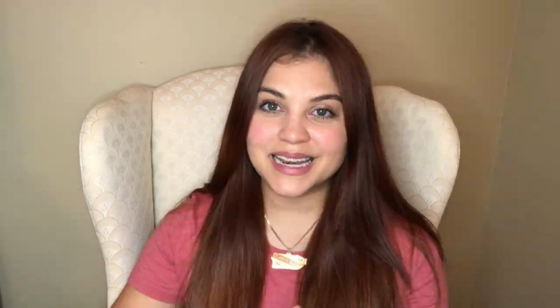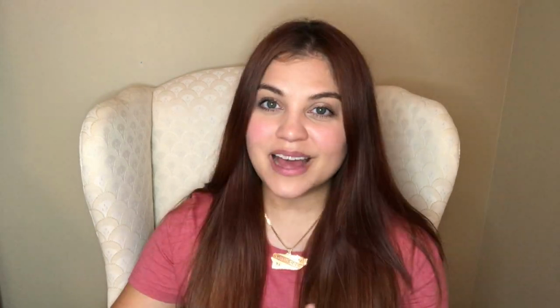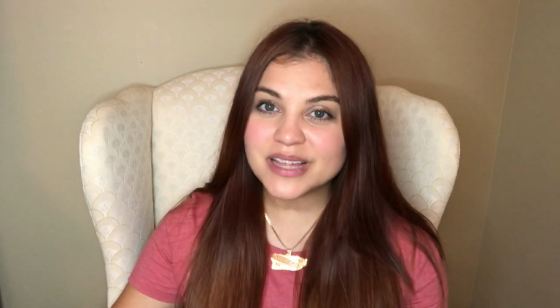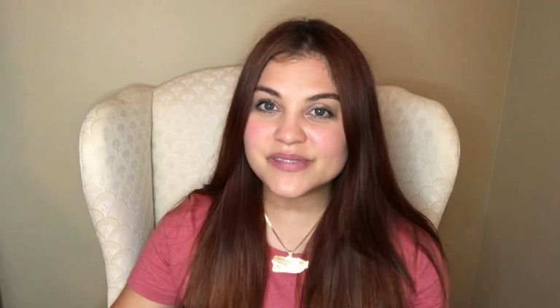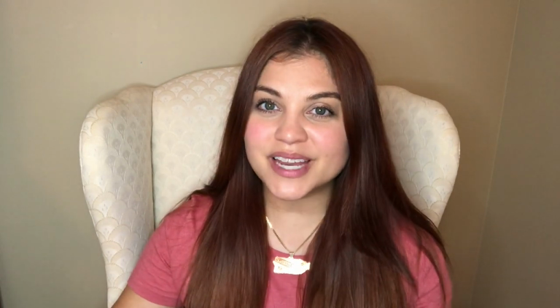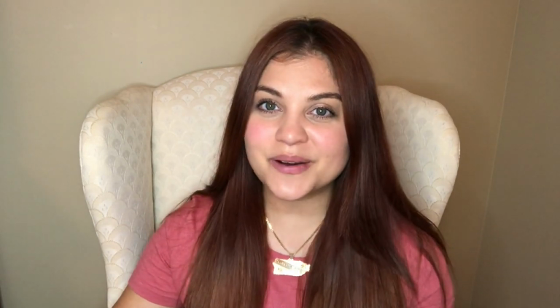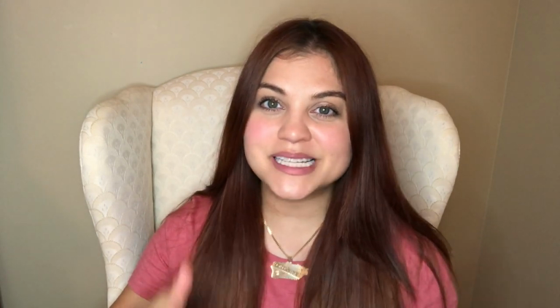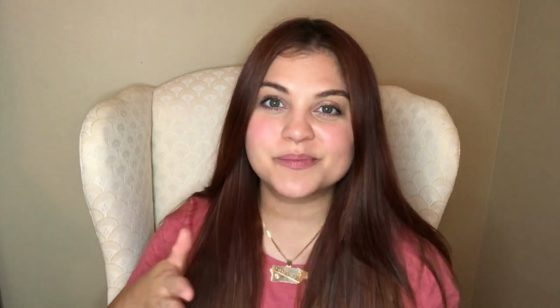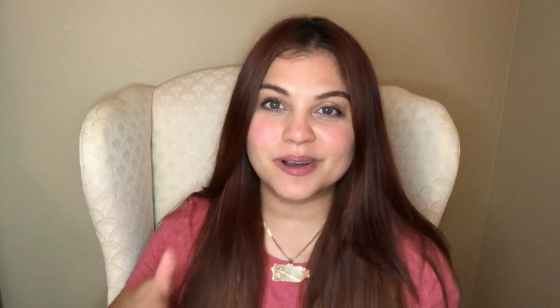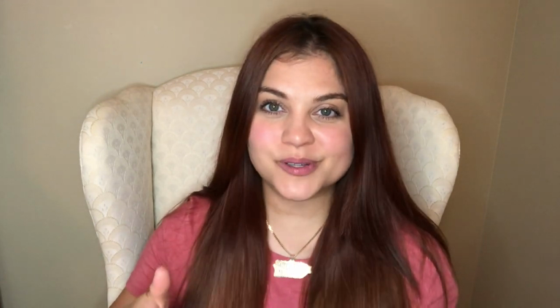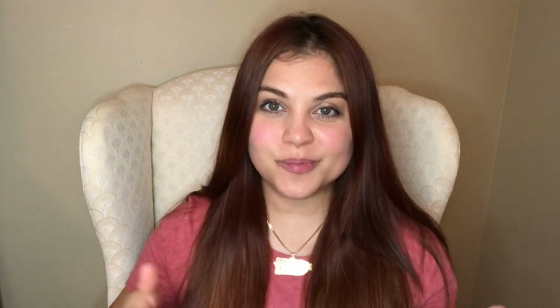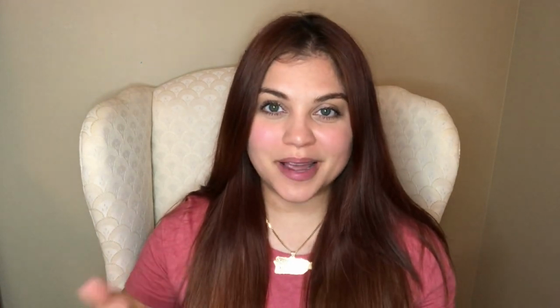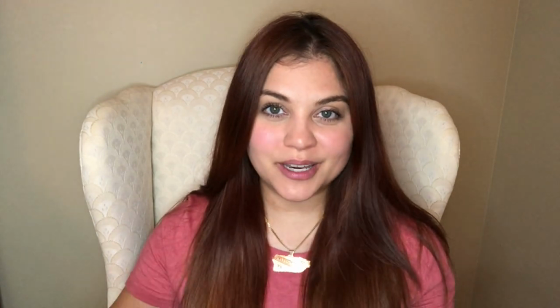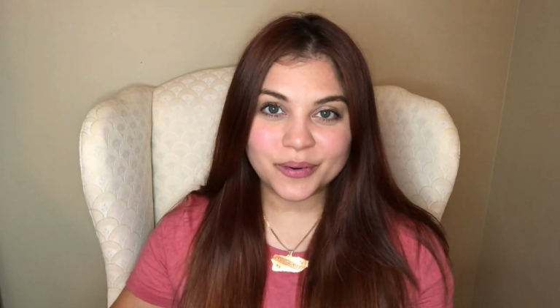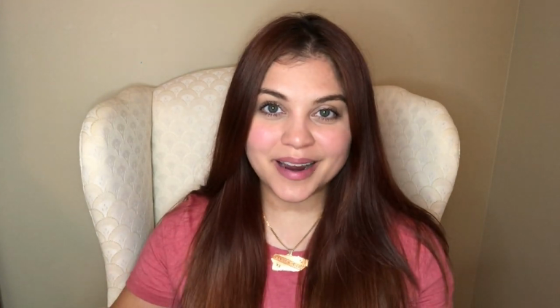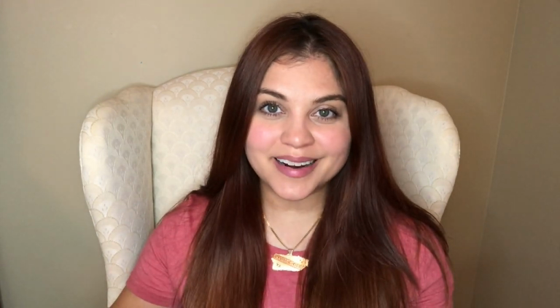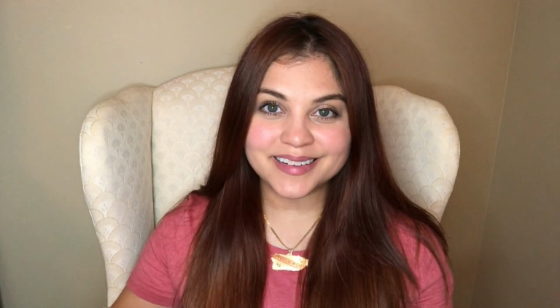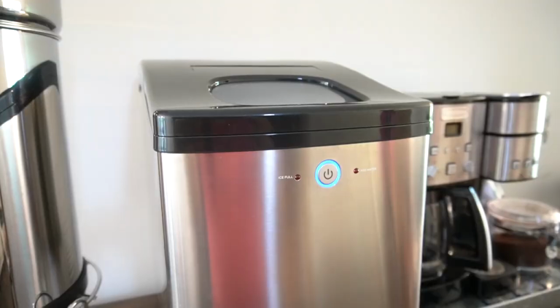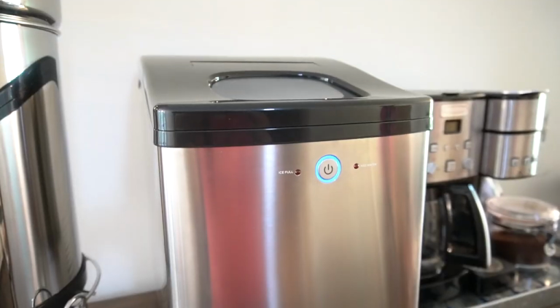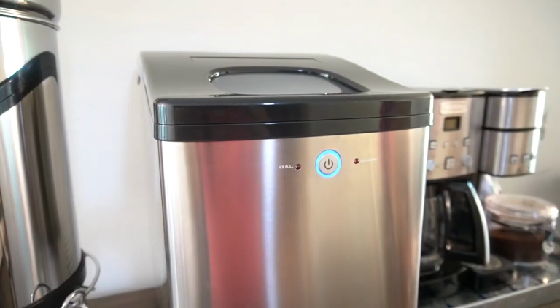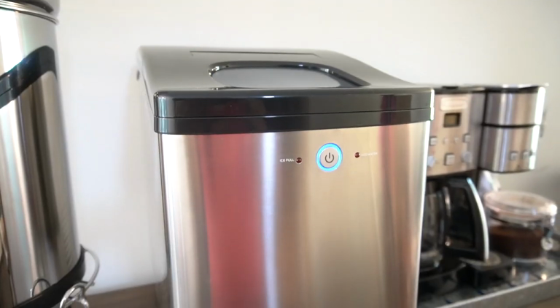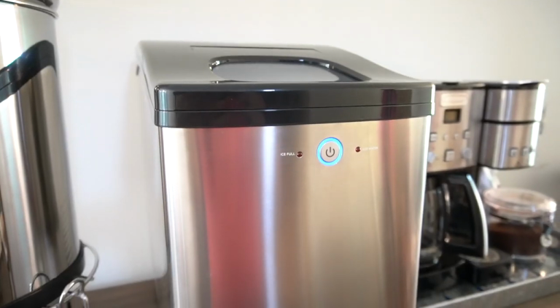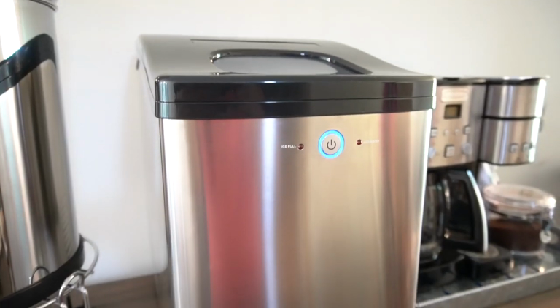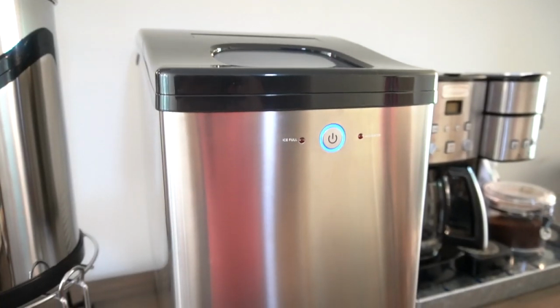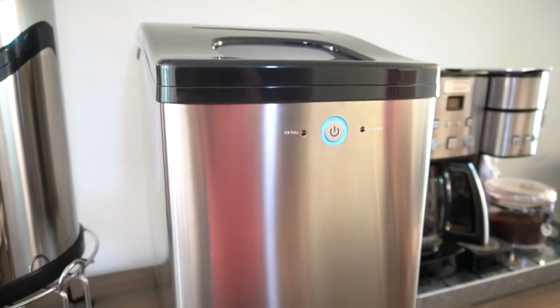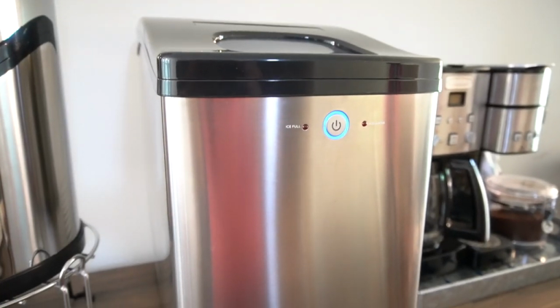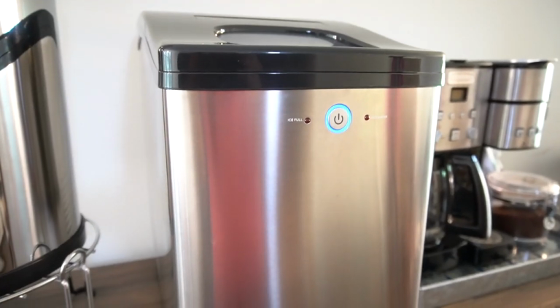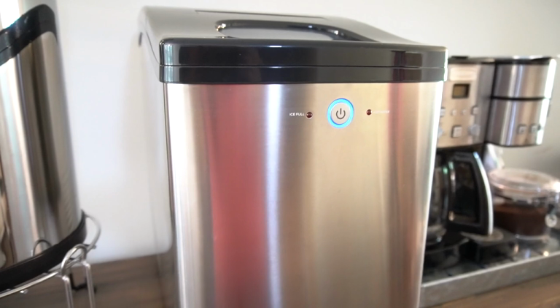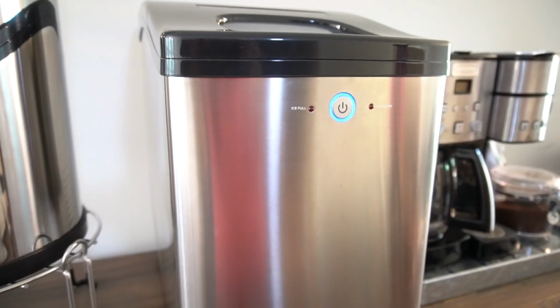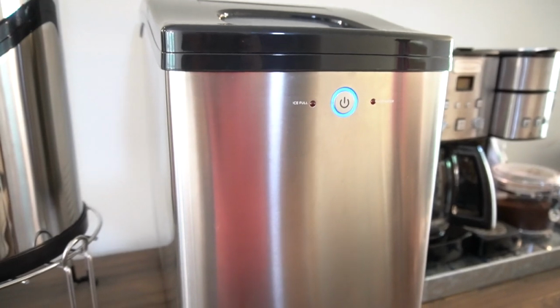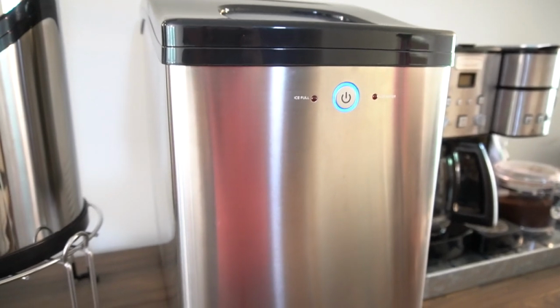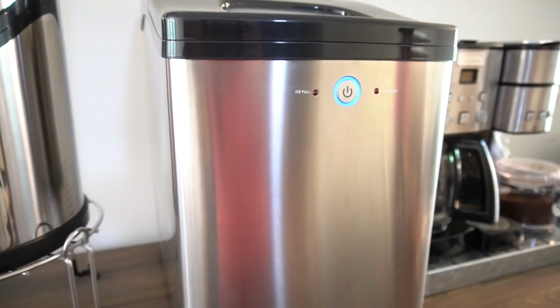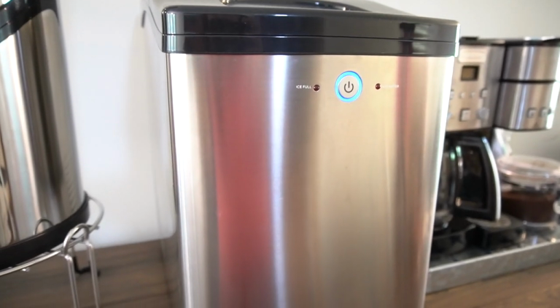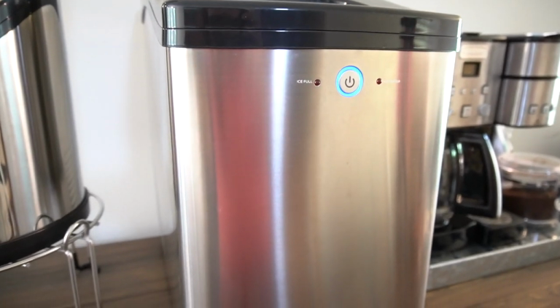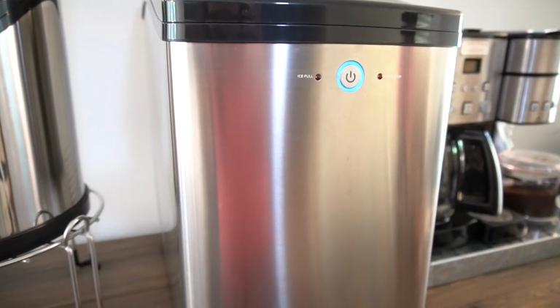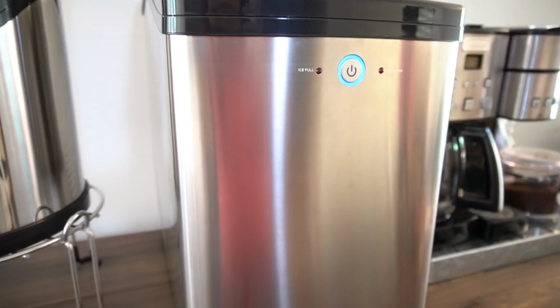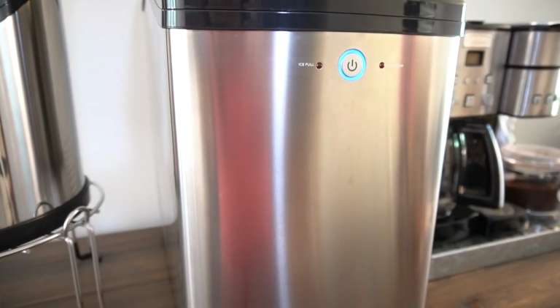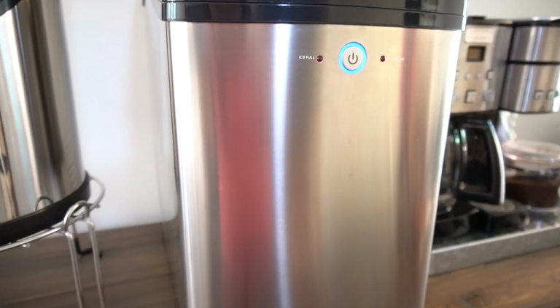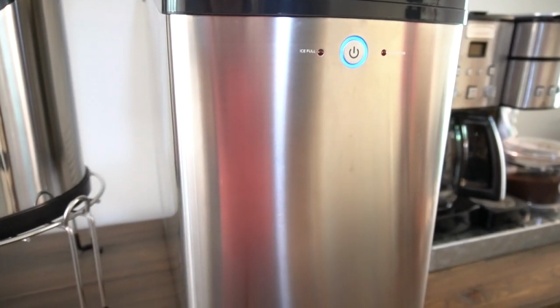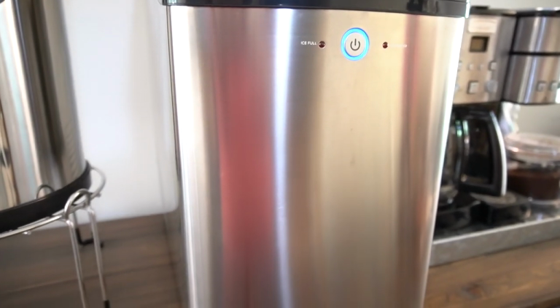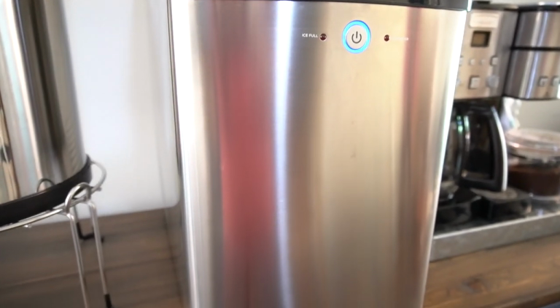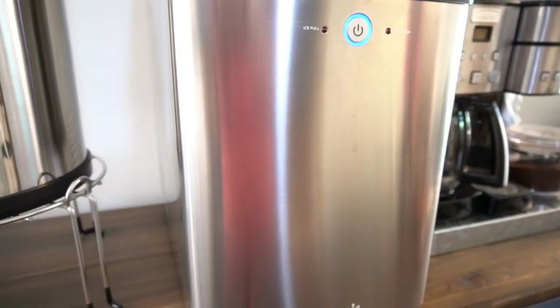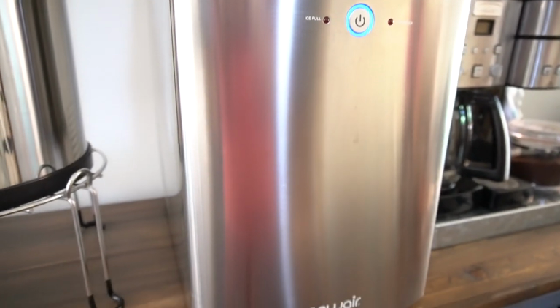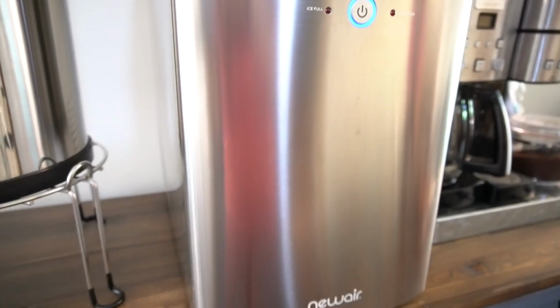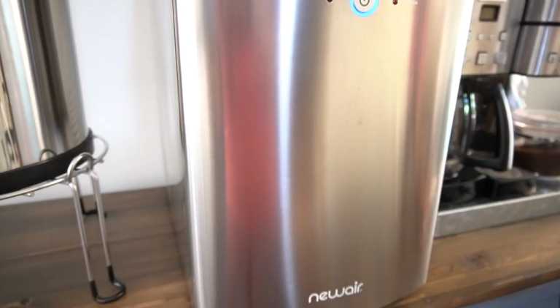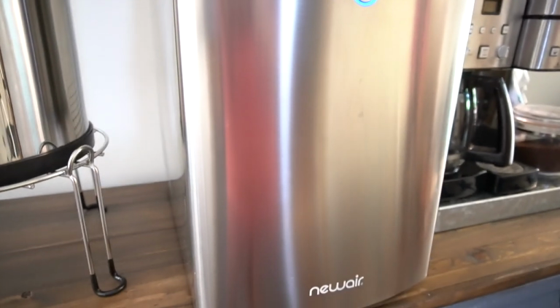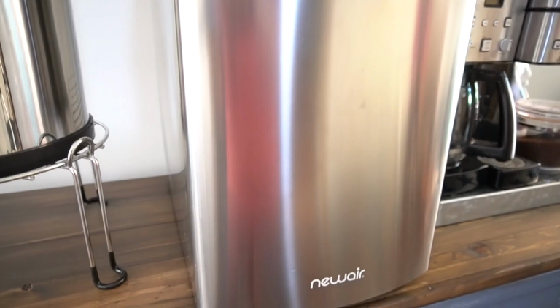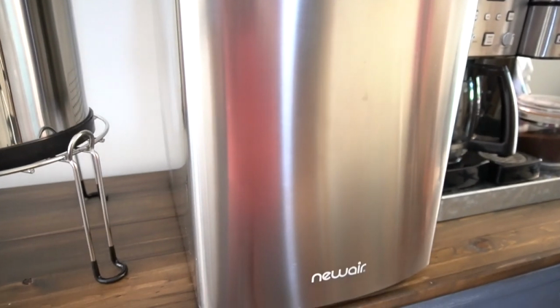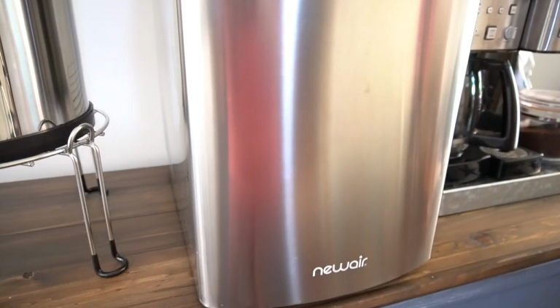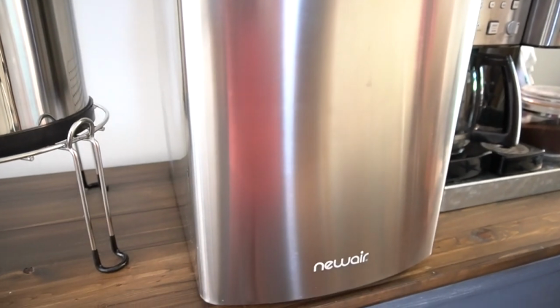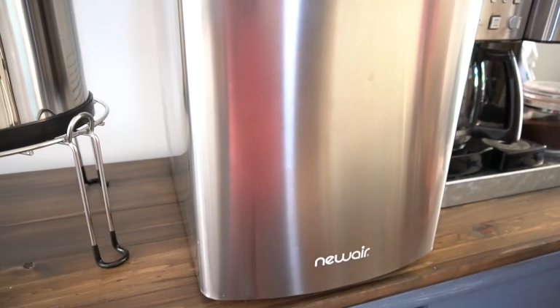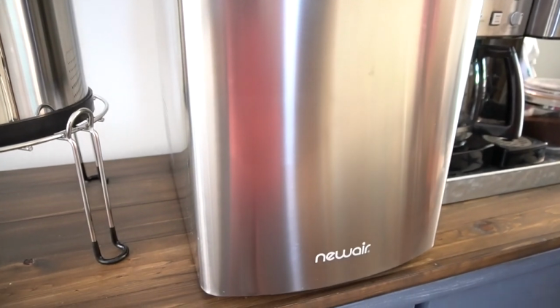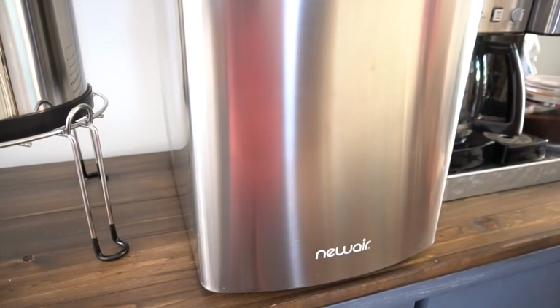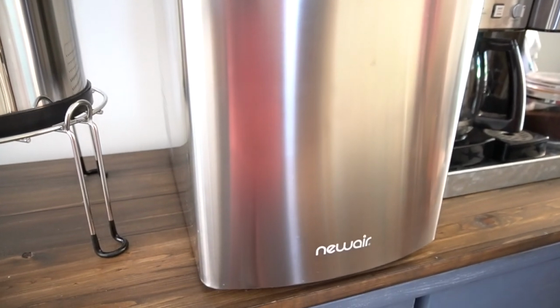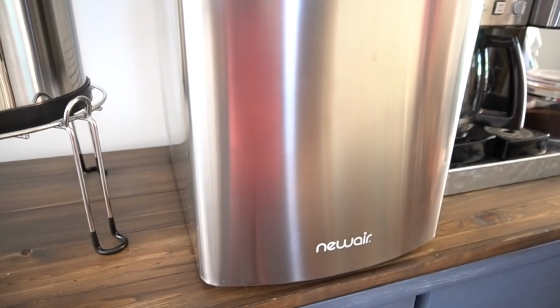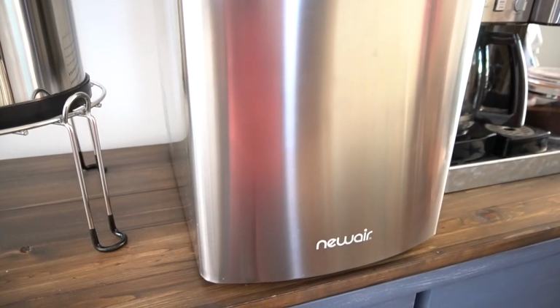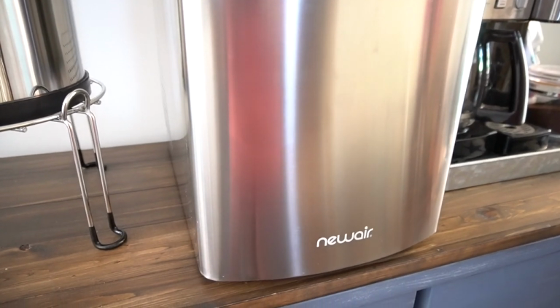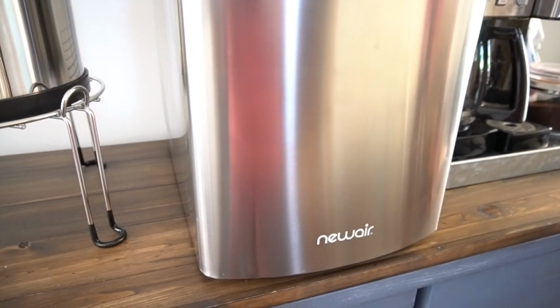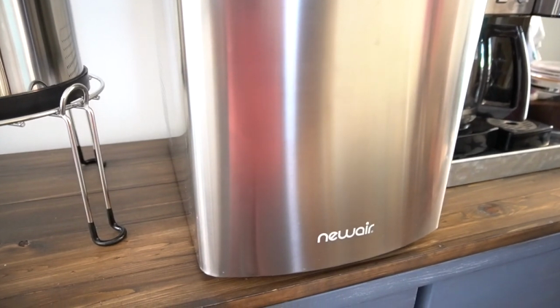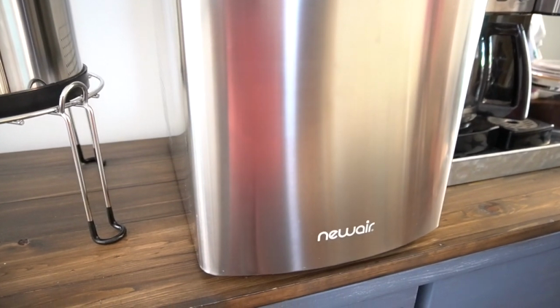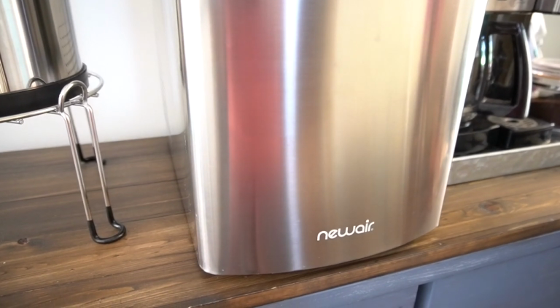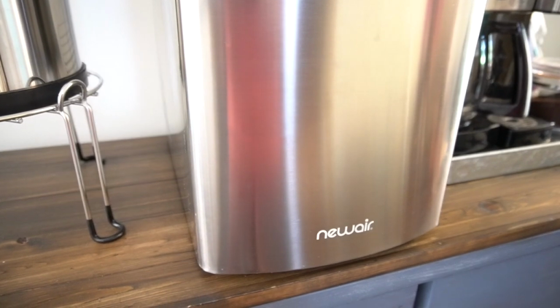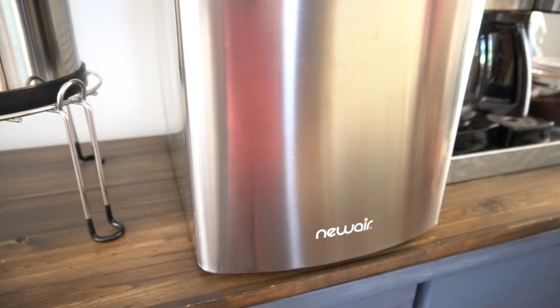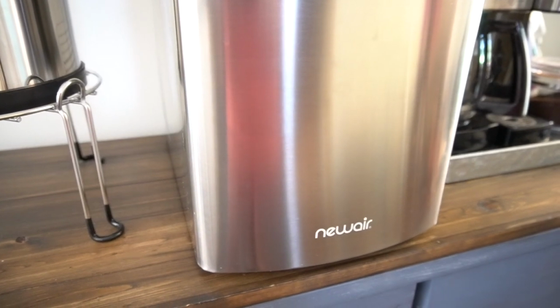Now this video is sponsored by New Air. We finally have an ice maker in our kitchen and I'll tell you more about that in just a sec.